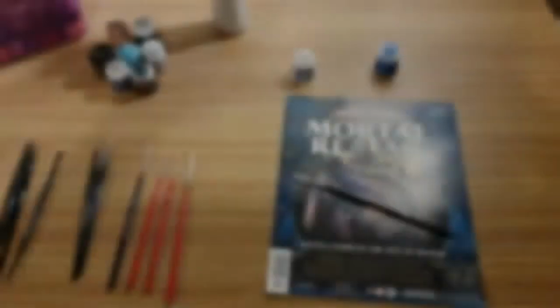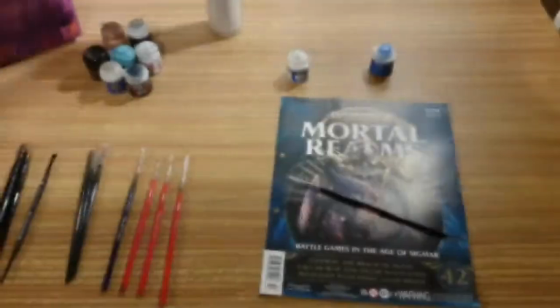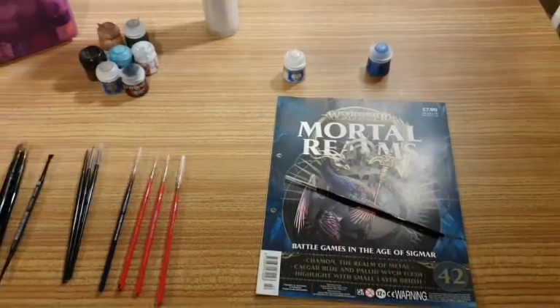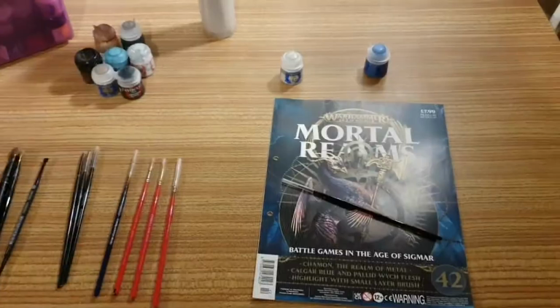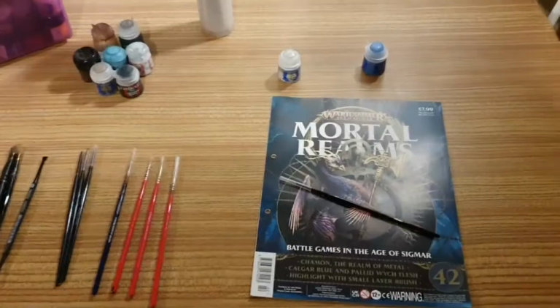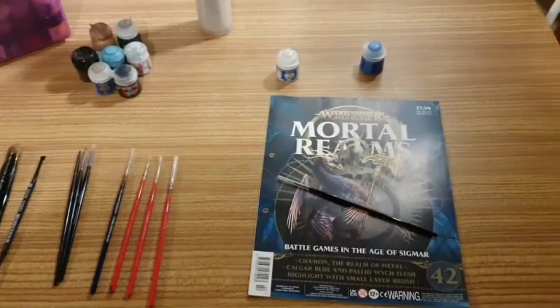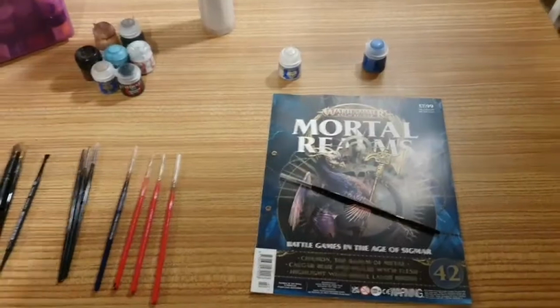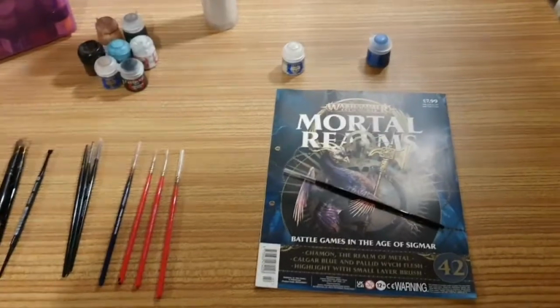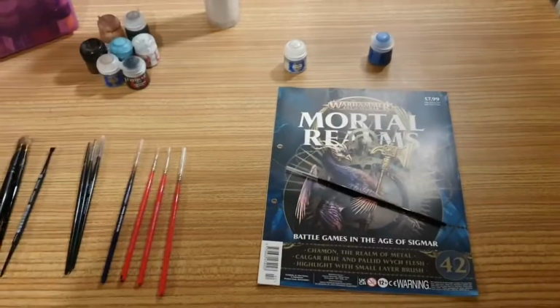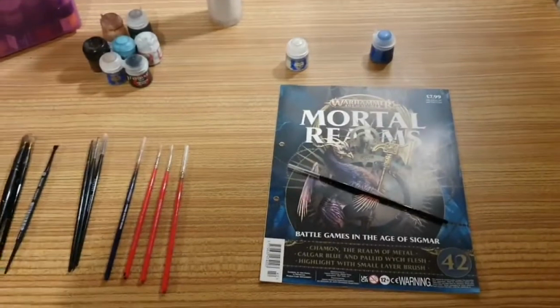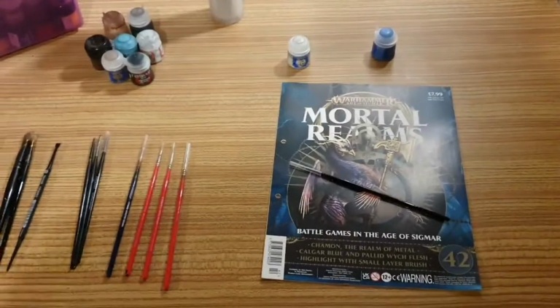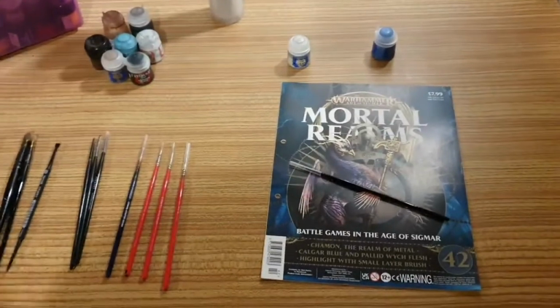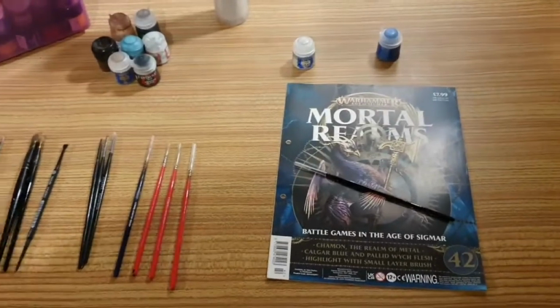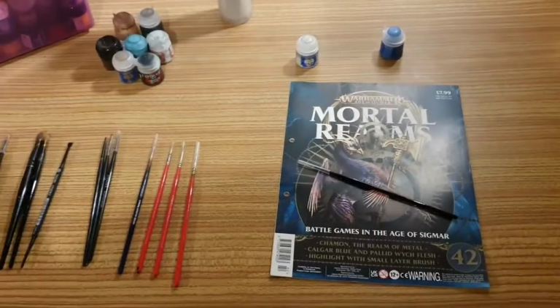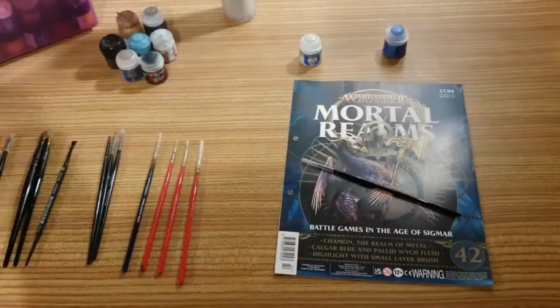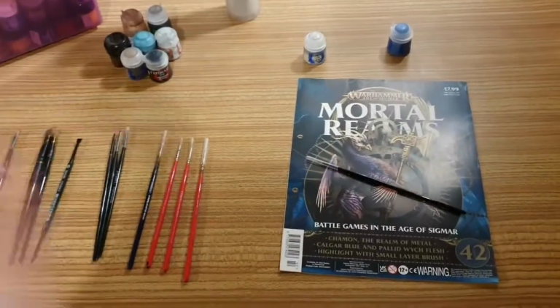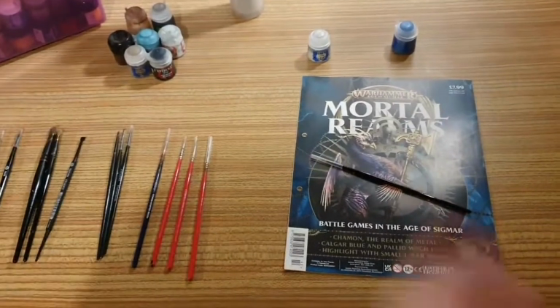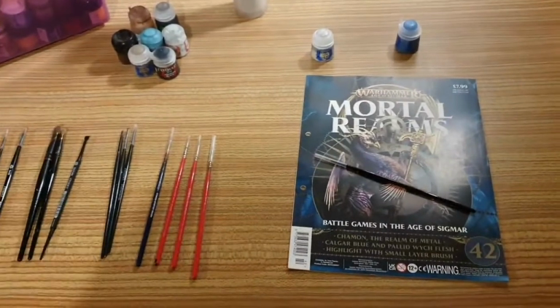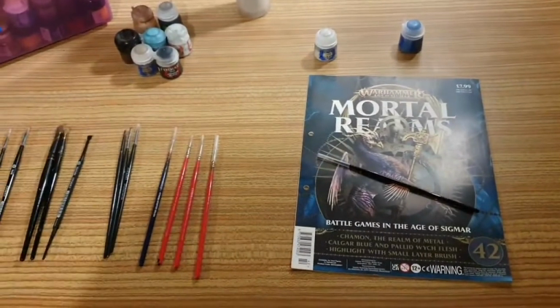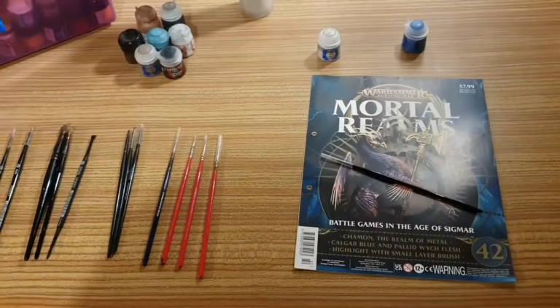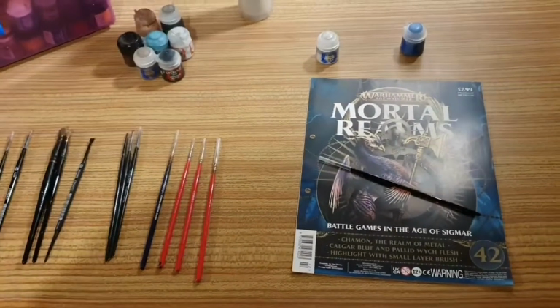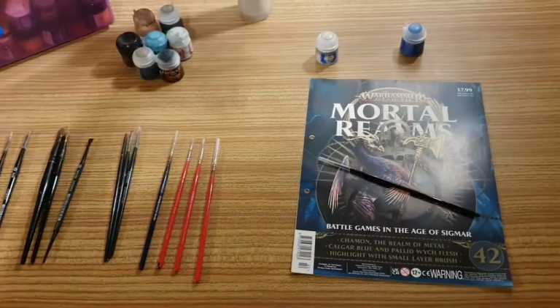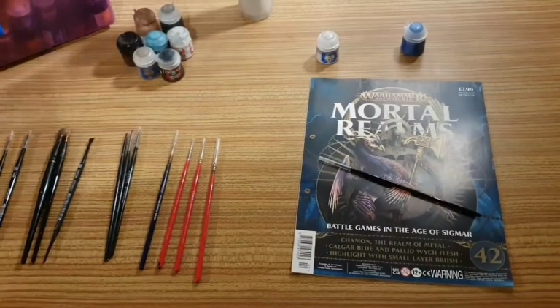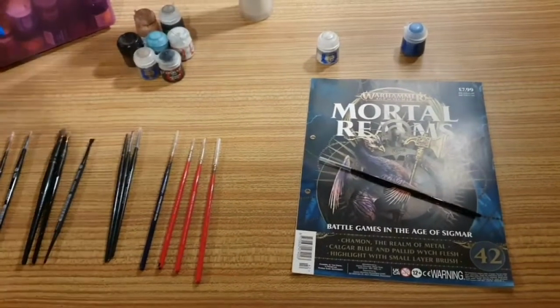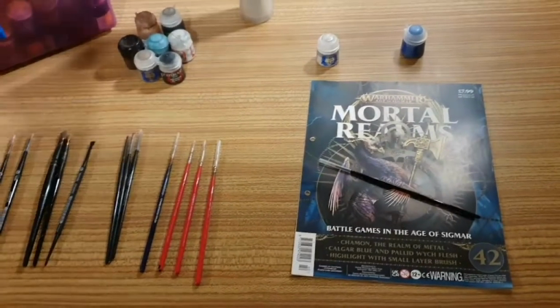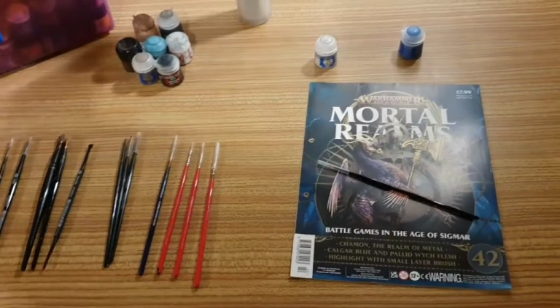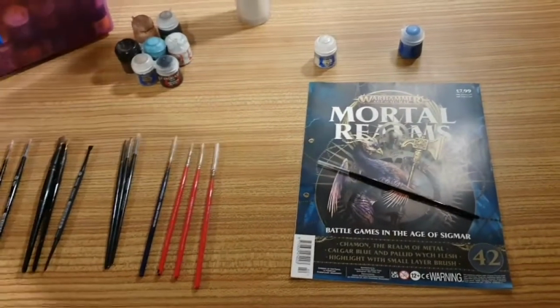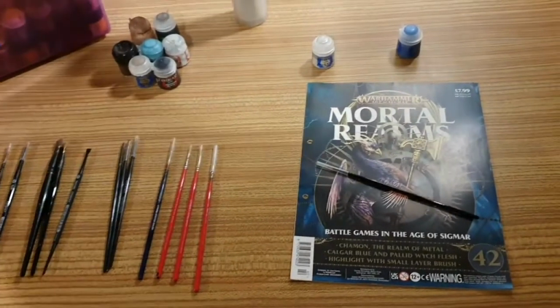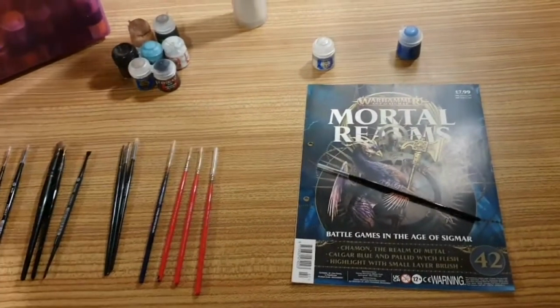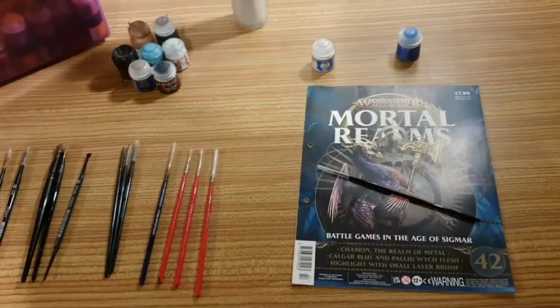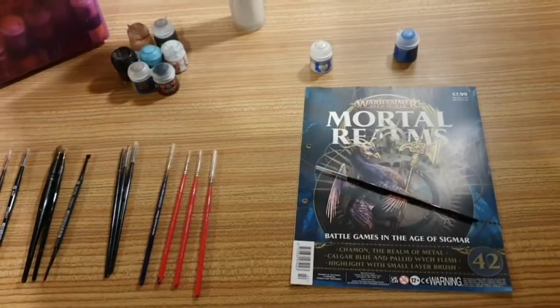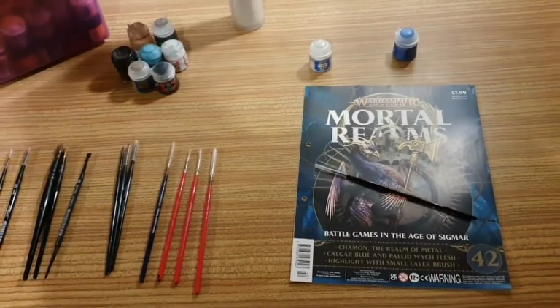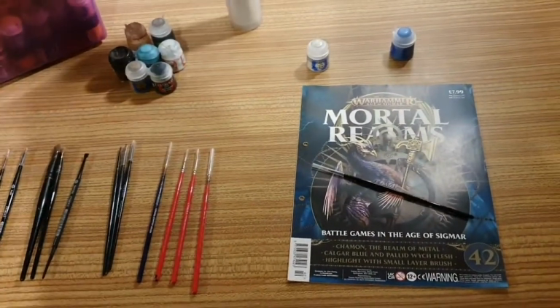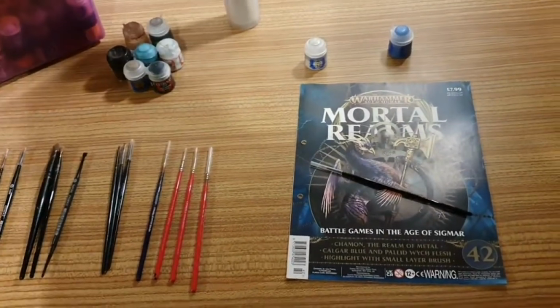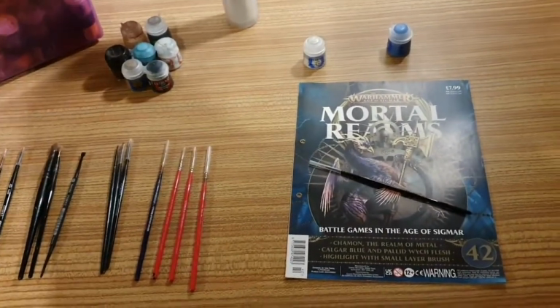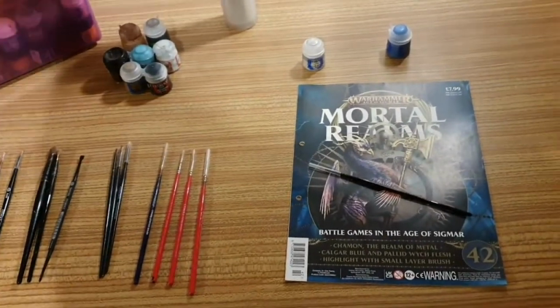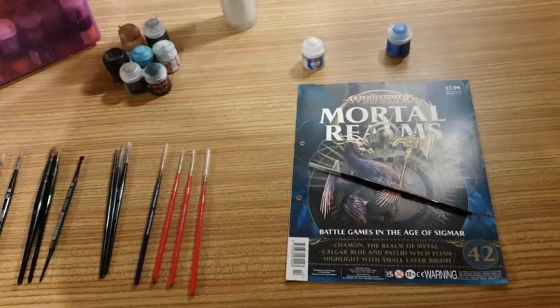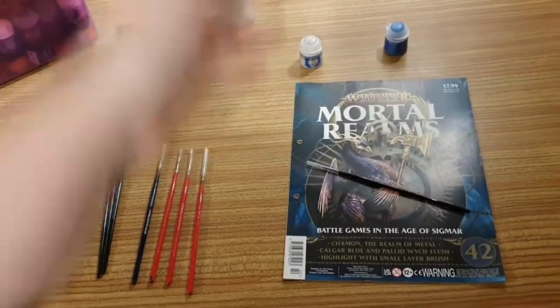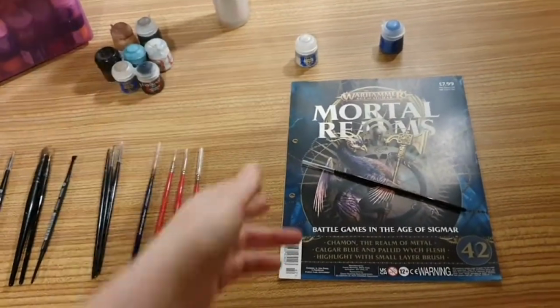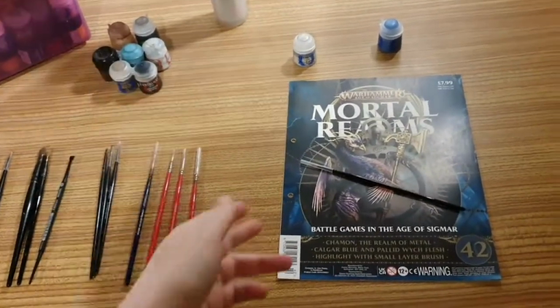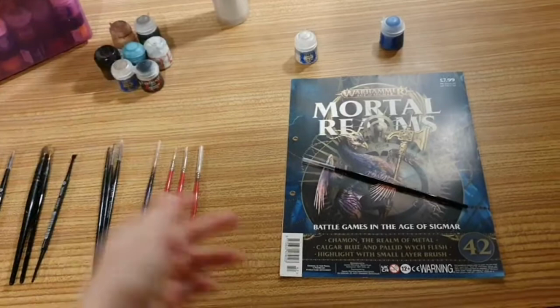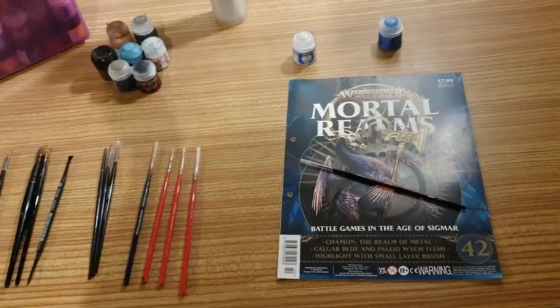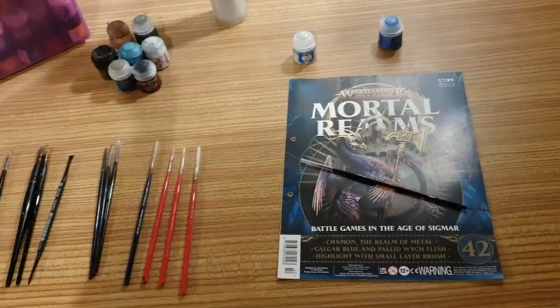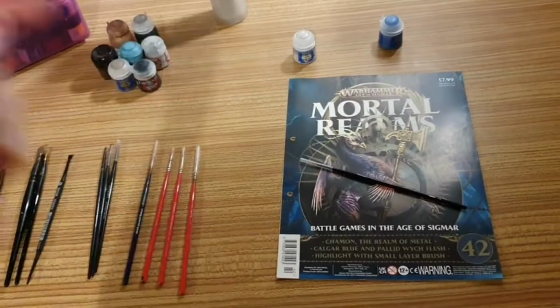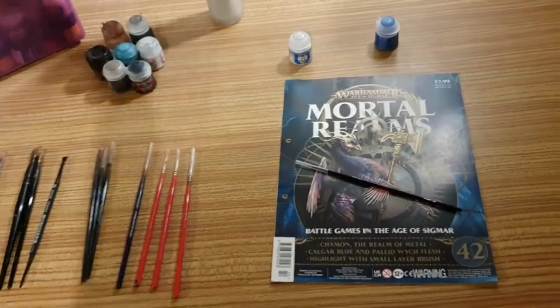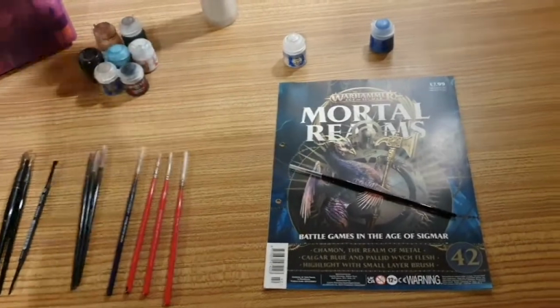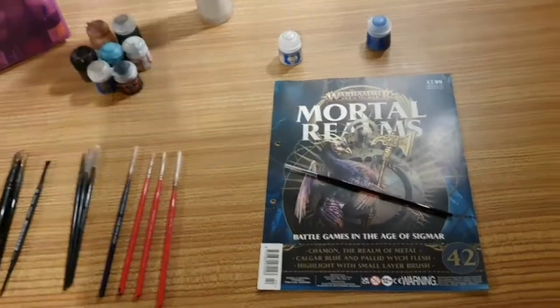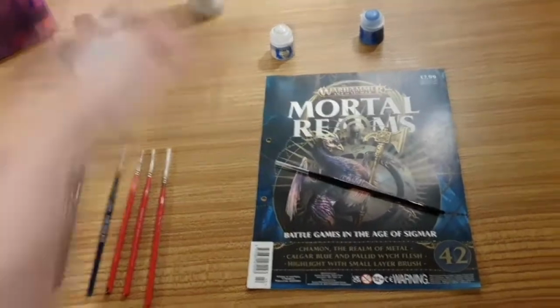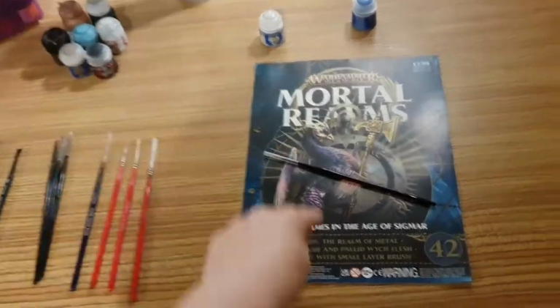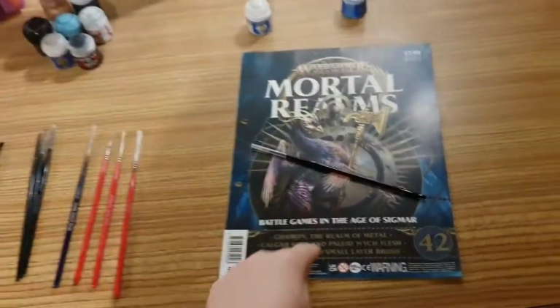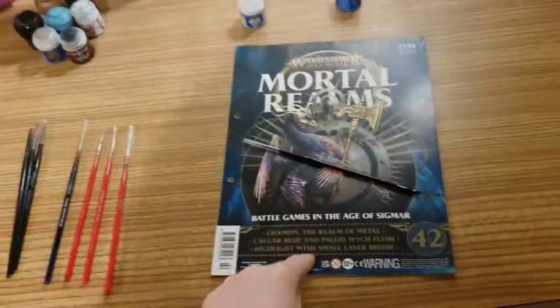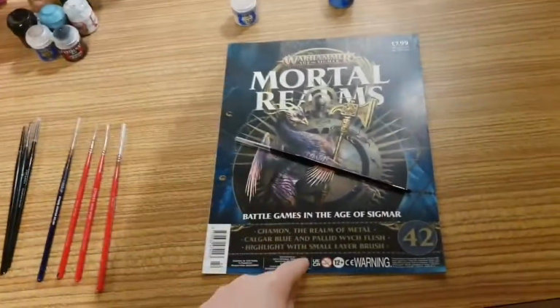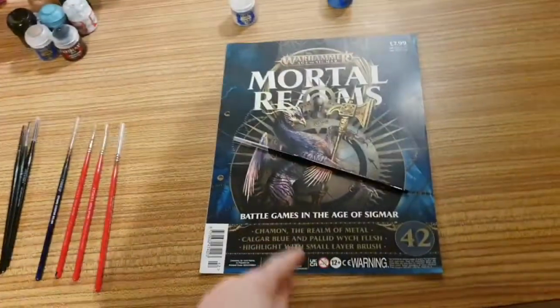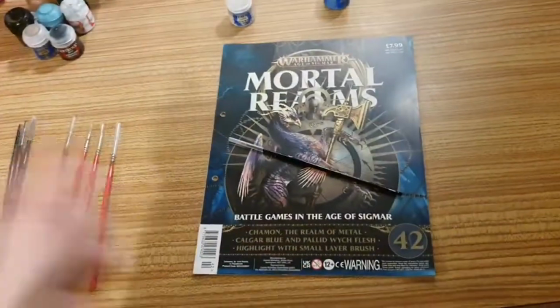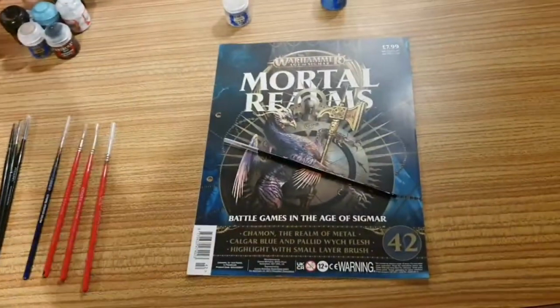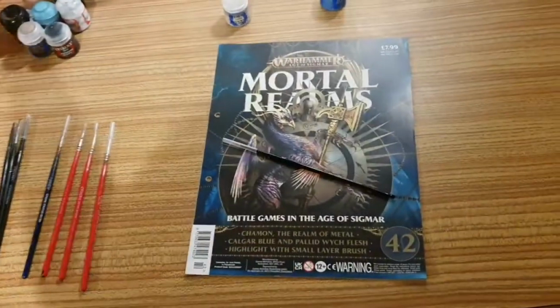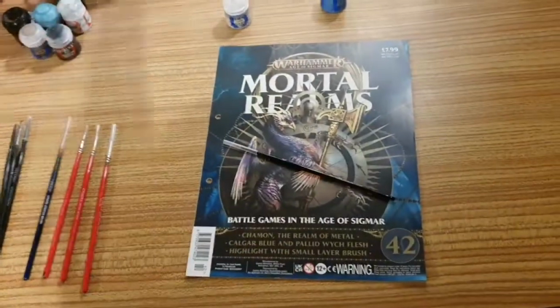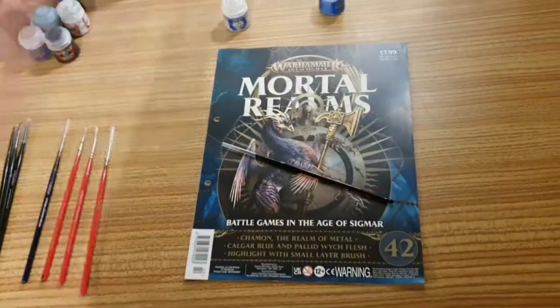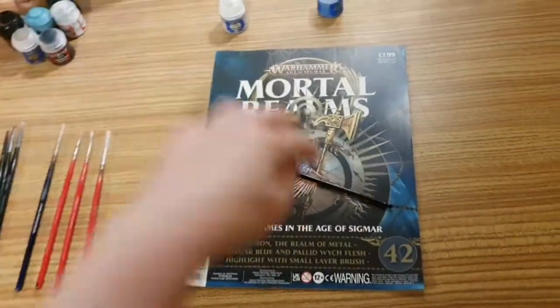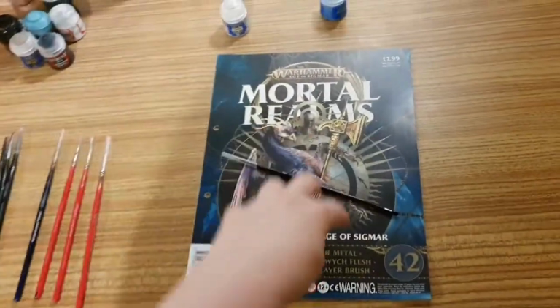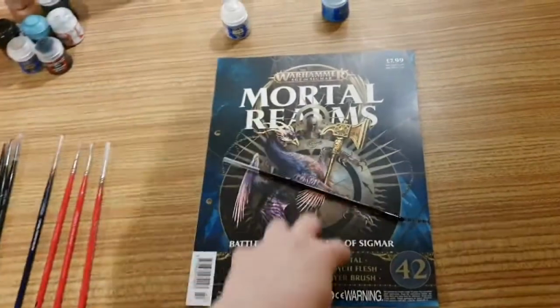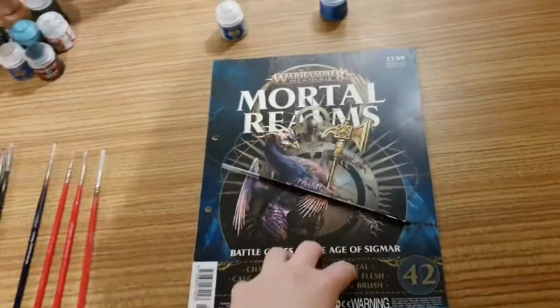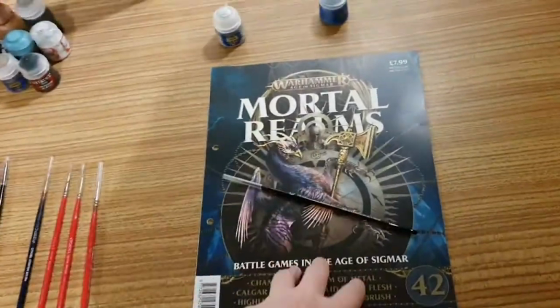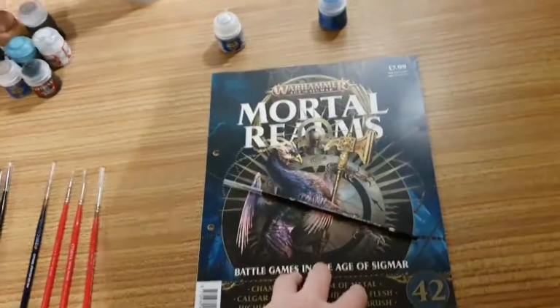Hello YouTube! Welcome to my channel Anne up below. Welcome to my Warhammer Age of Sigma Mortal Realms review, issue 42.